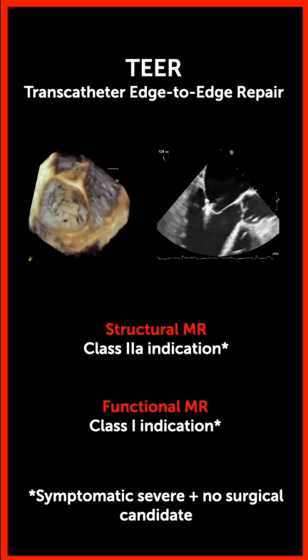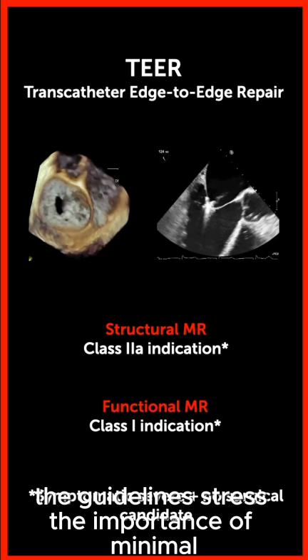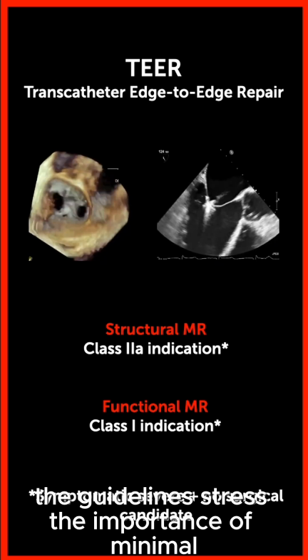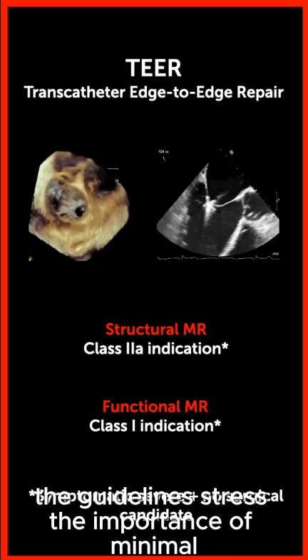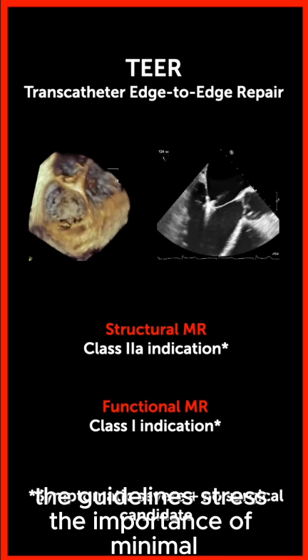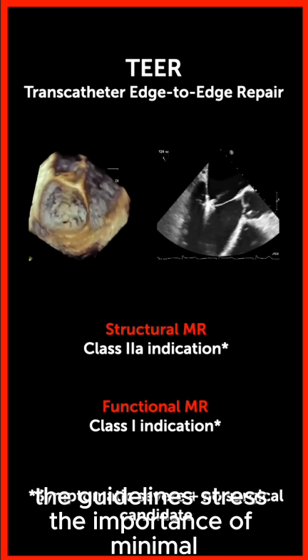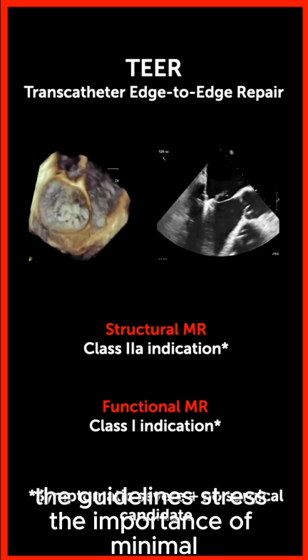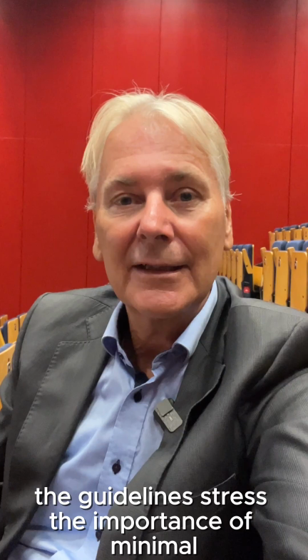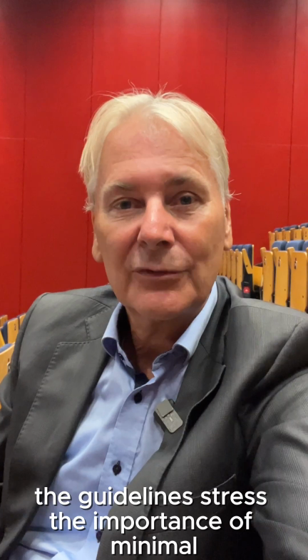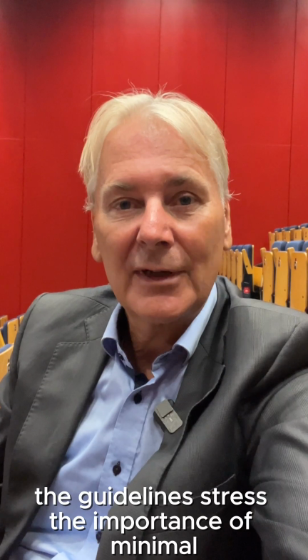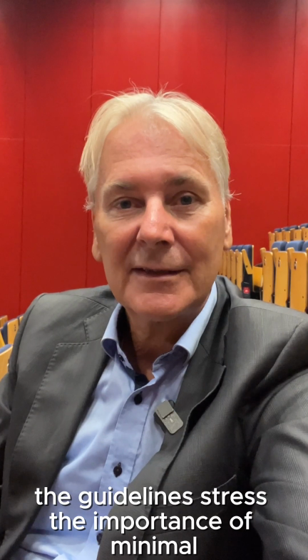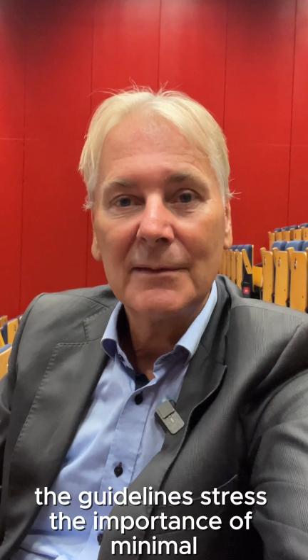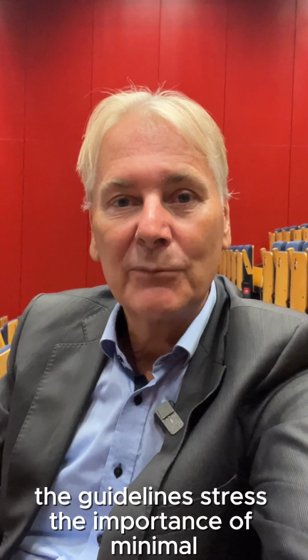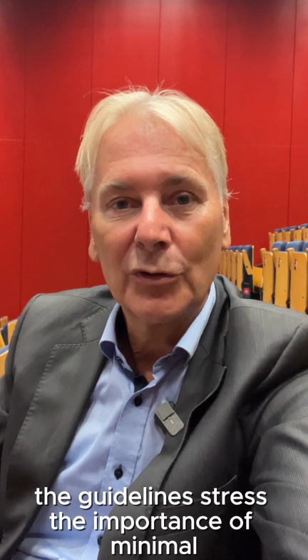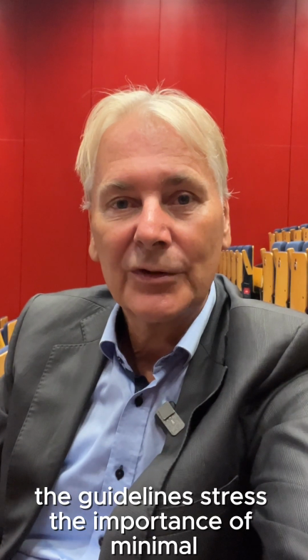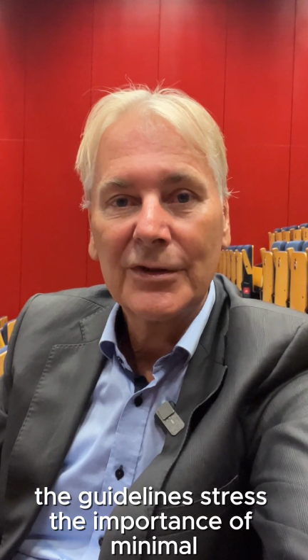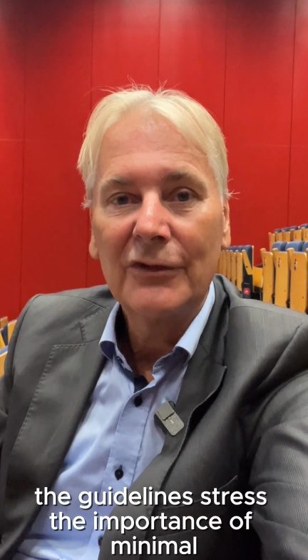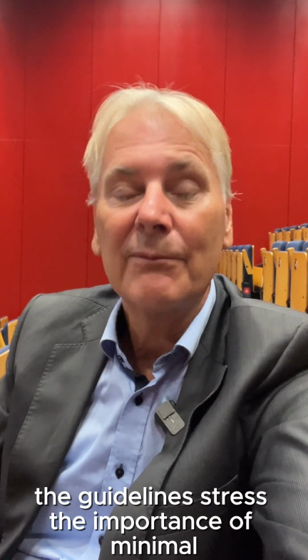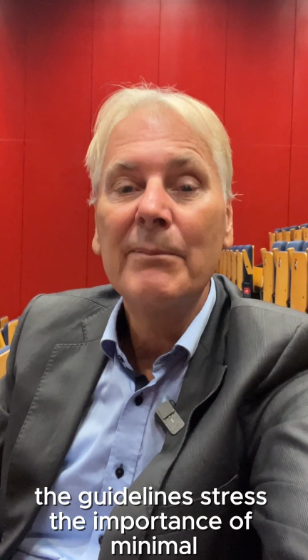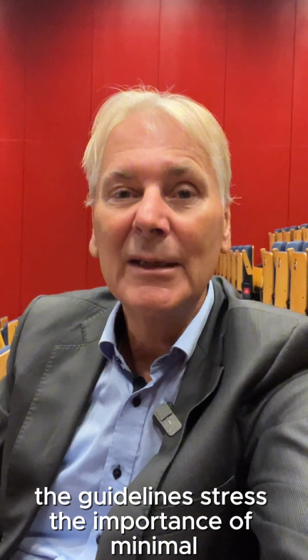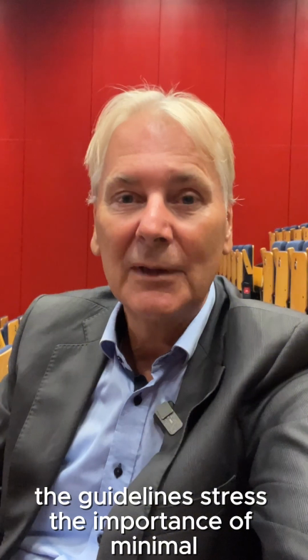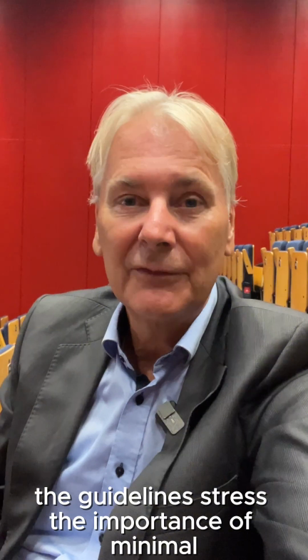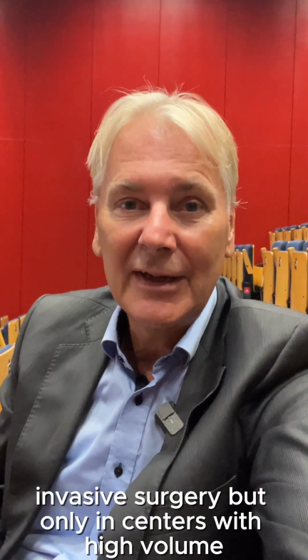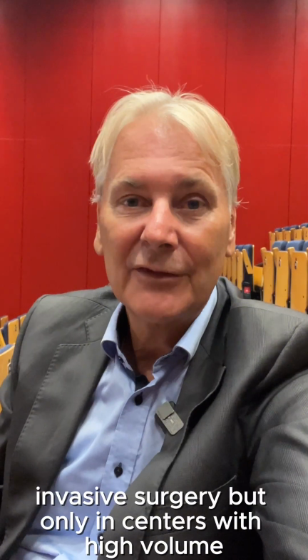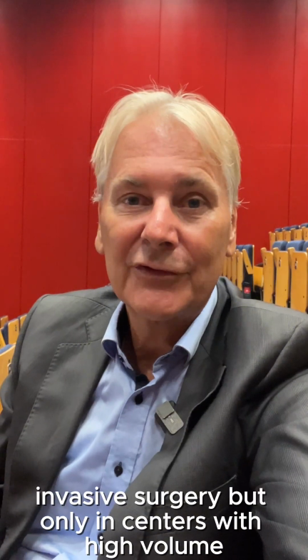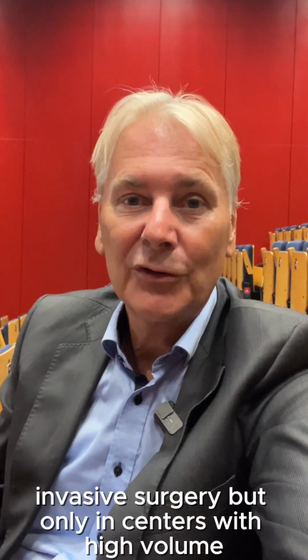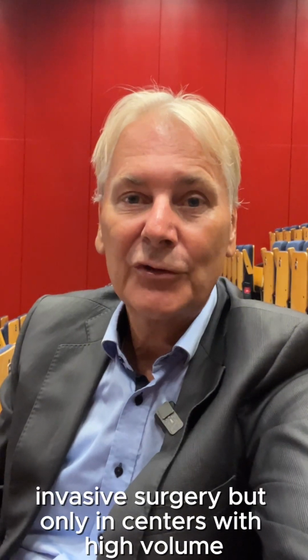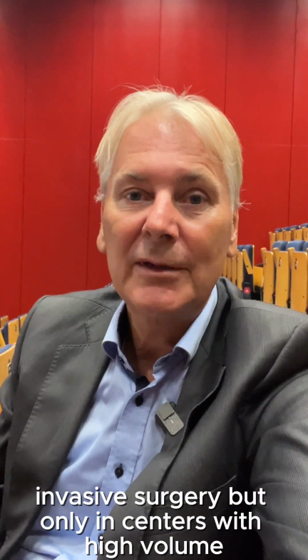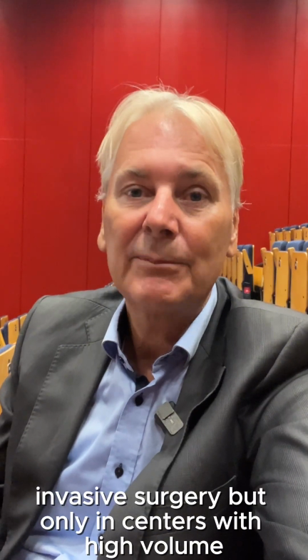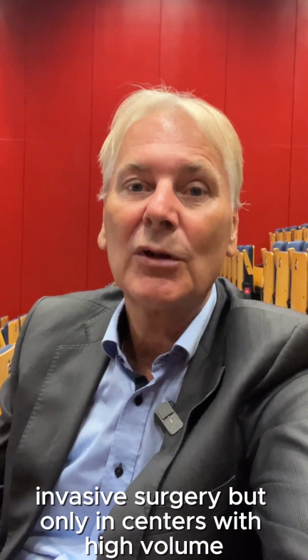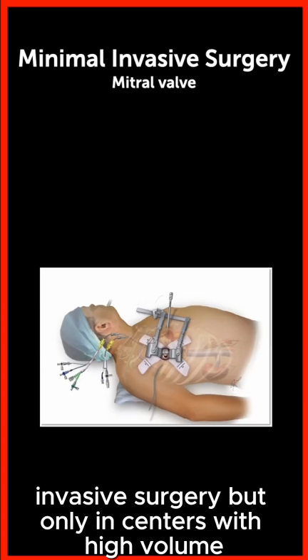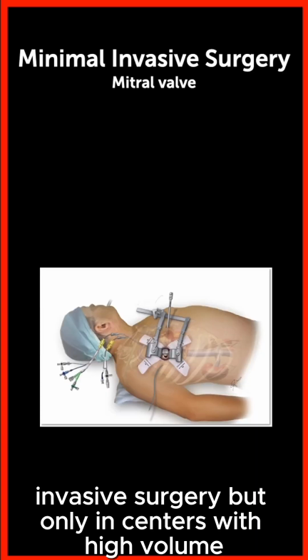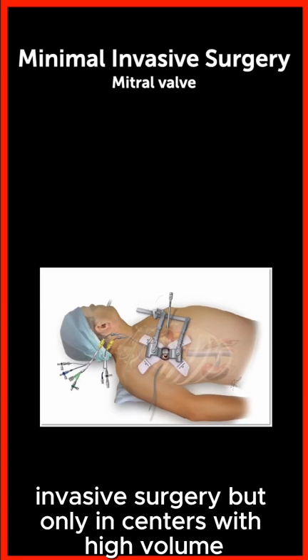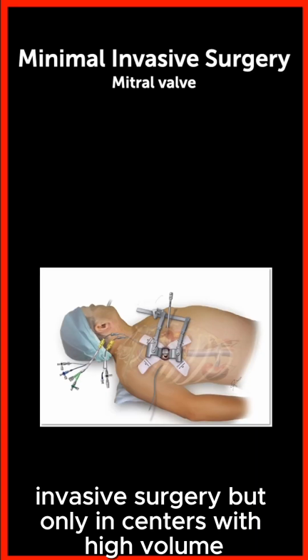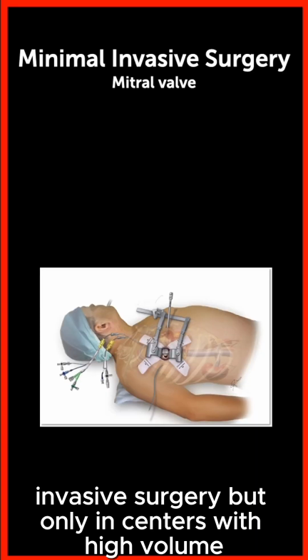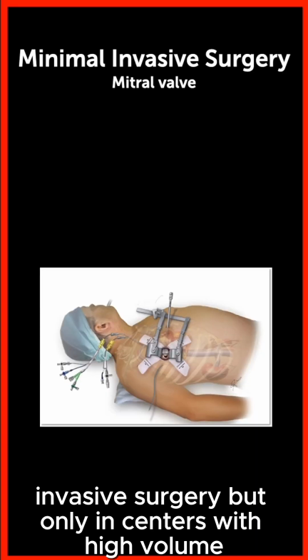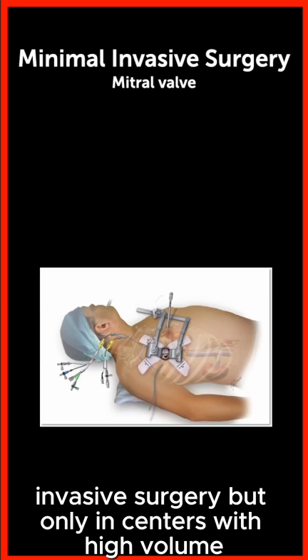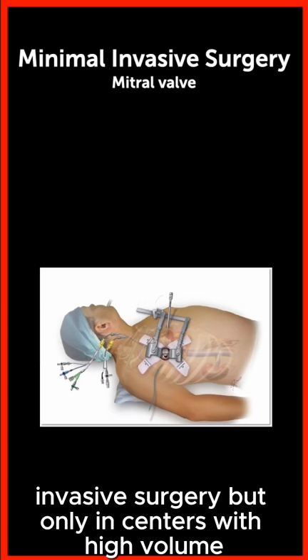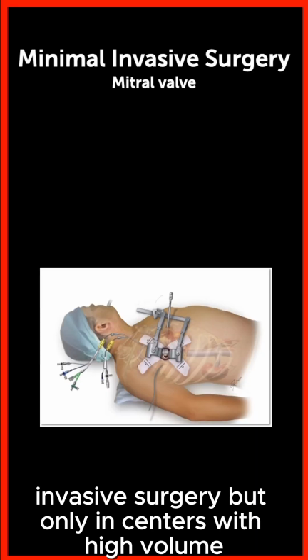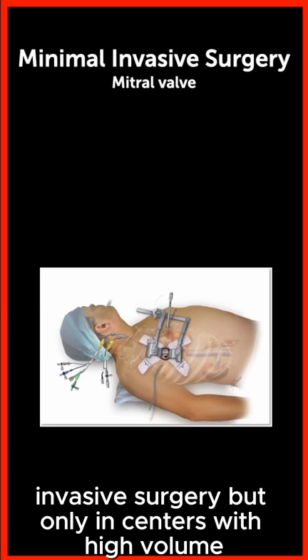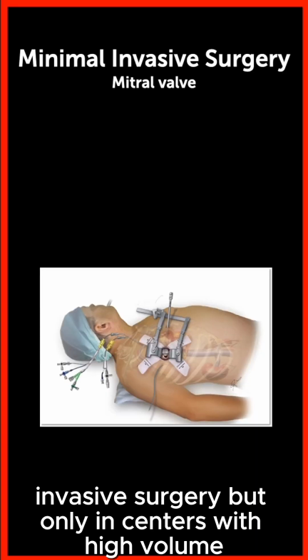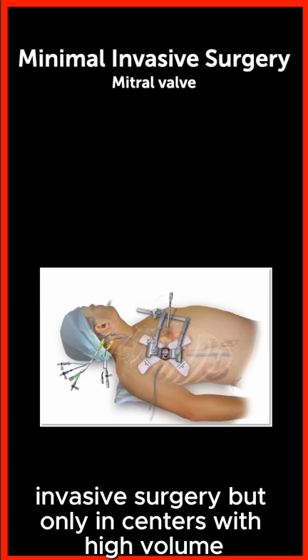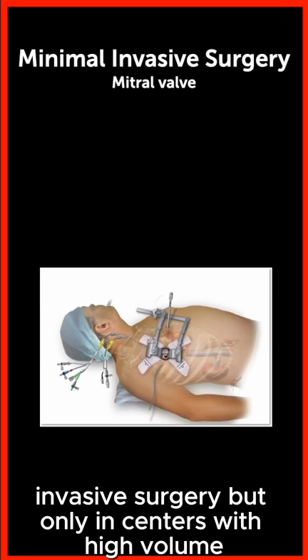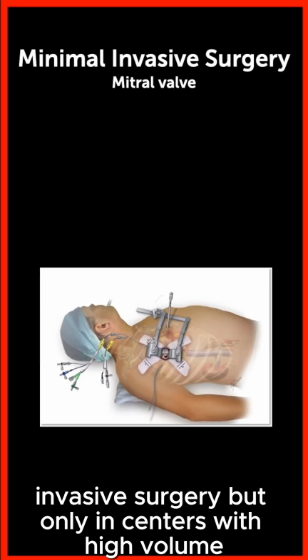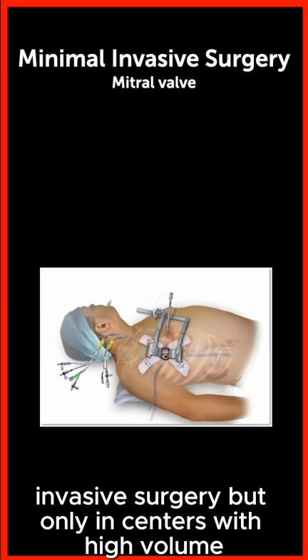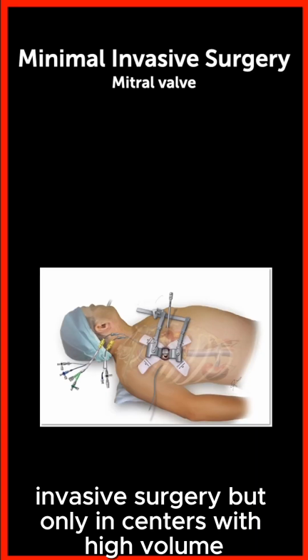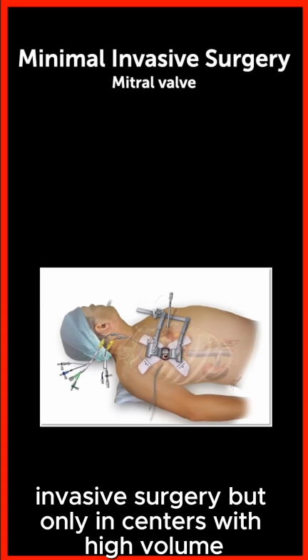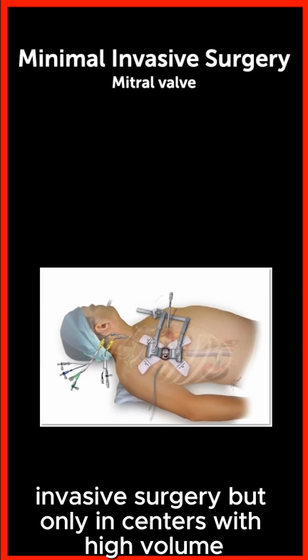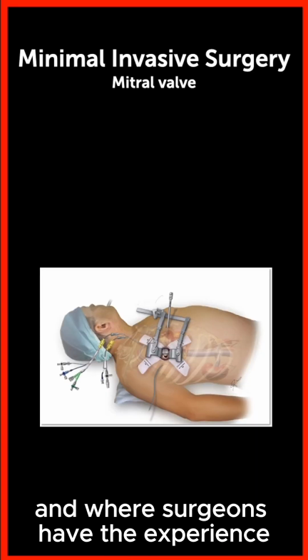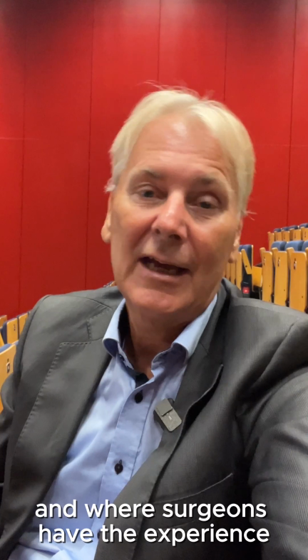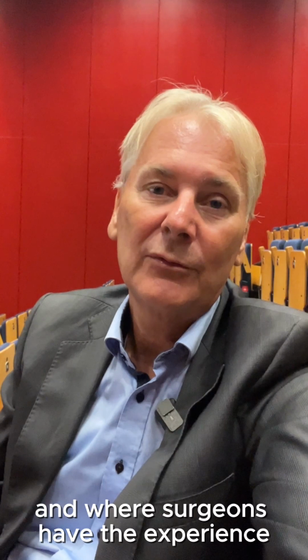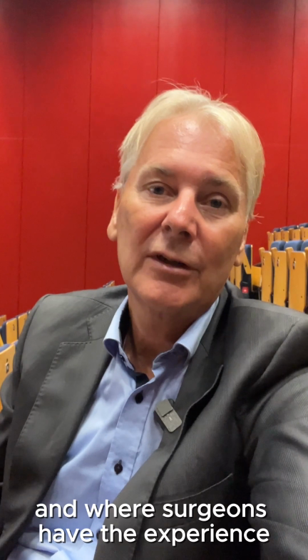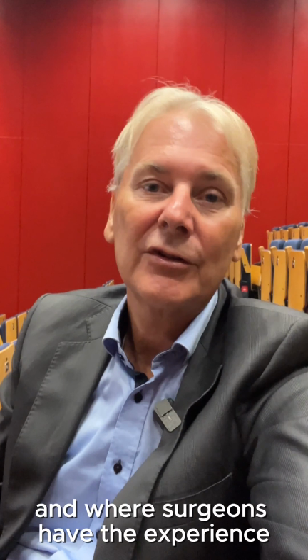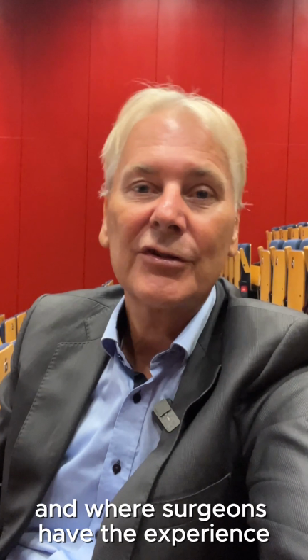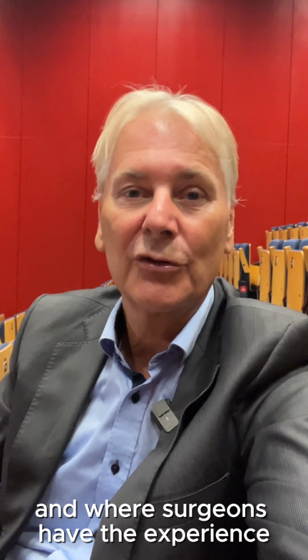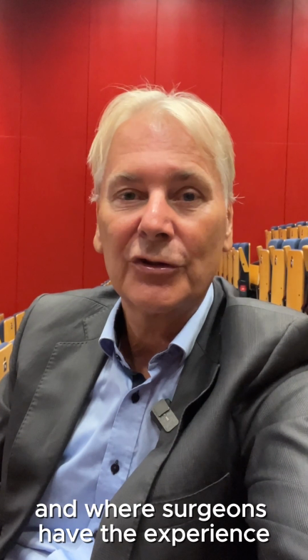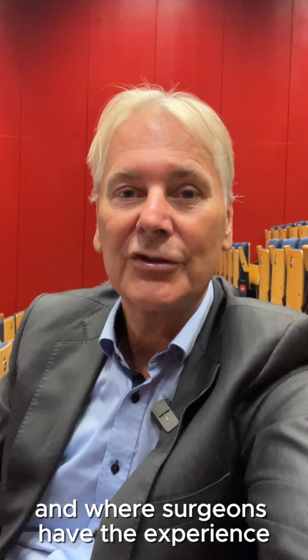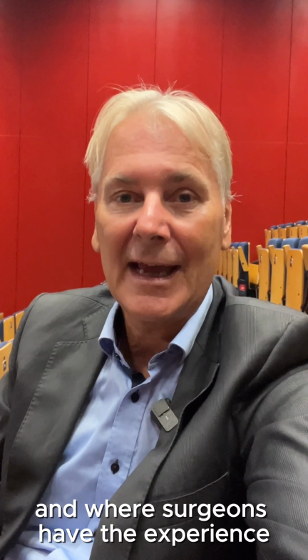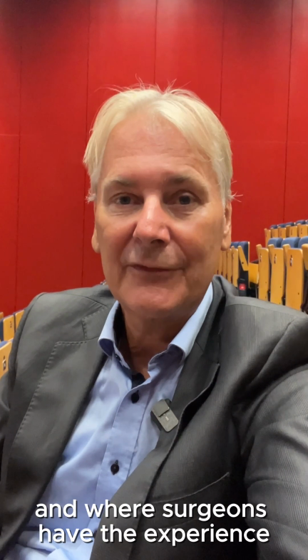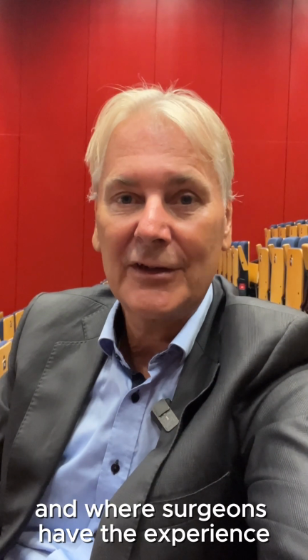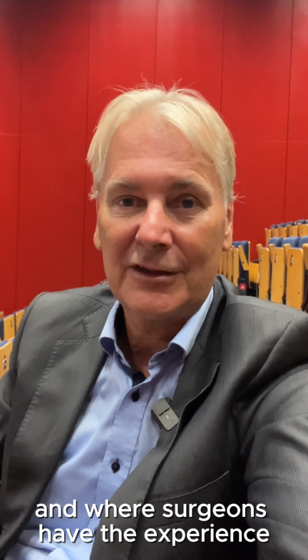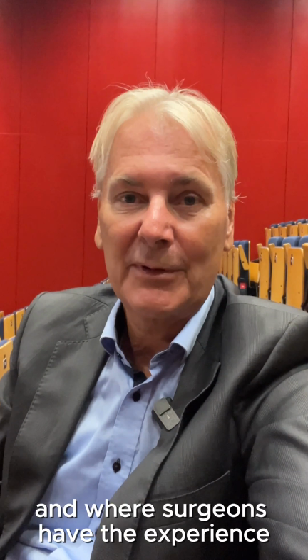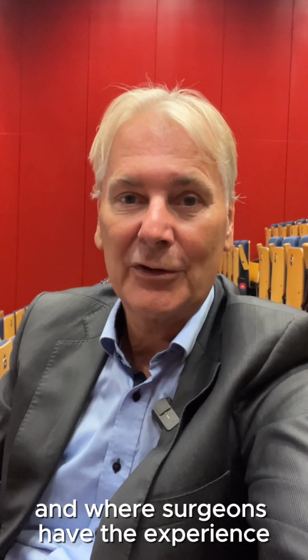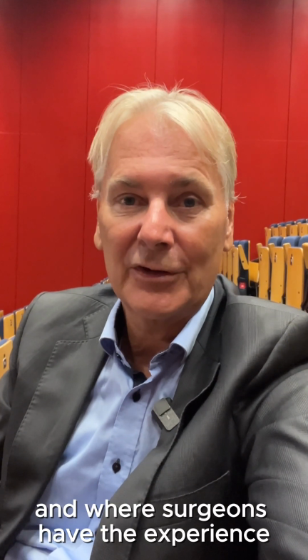The guidelines stress the importance of minimally invasive surgery, but only in centers with high volume and where surgeons have the experience.